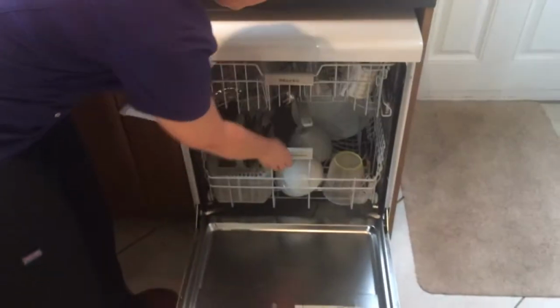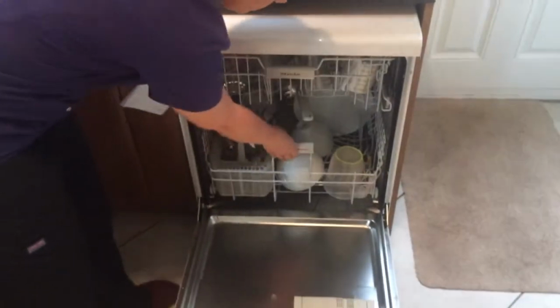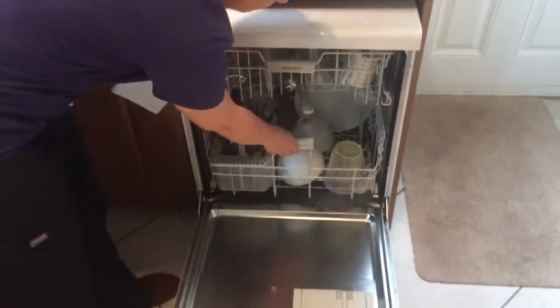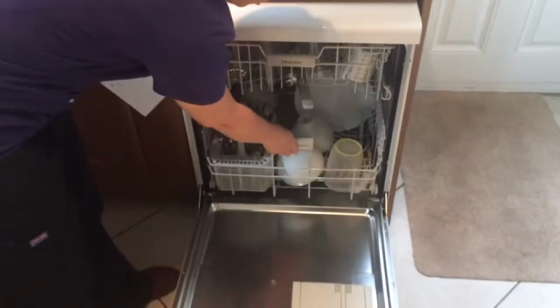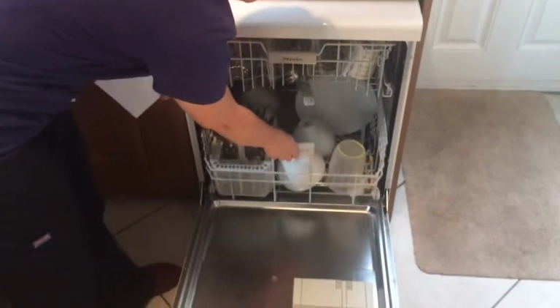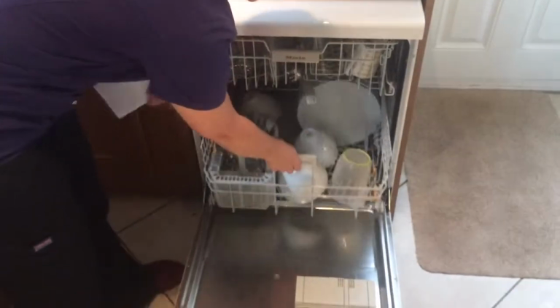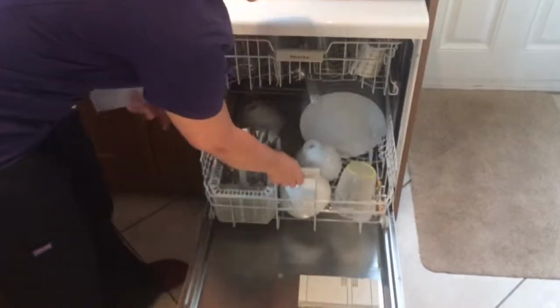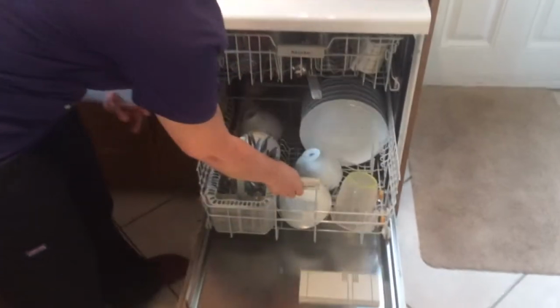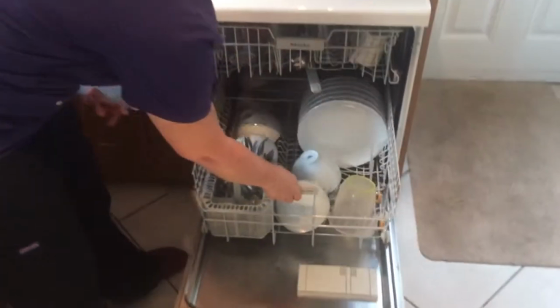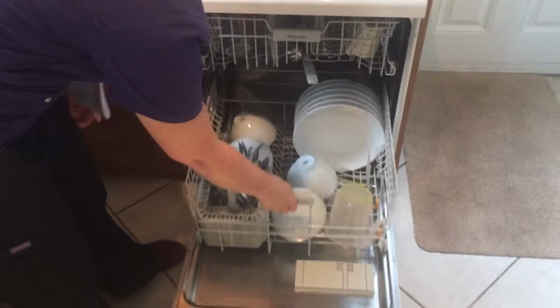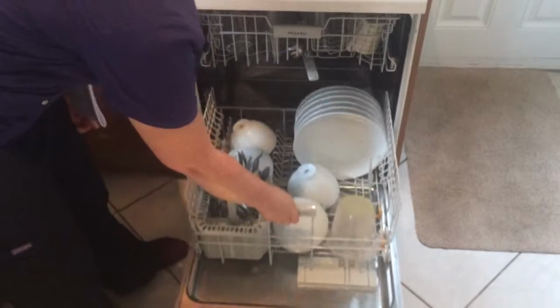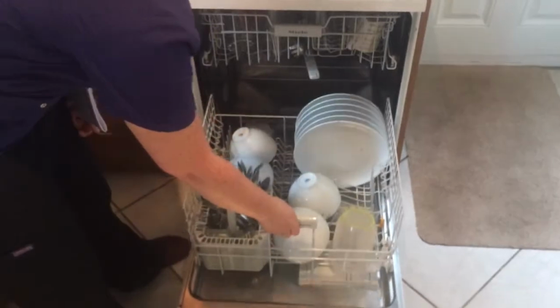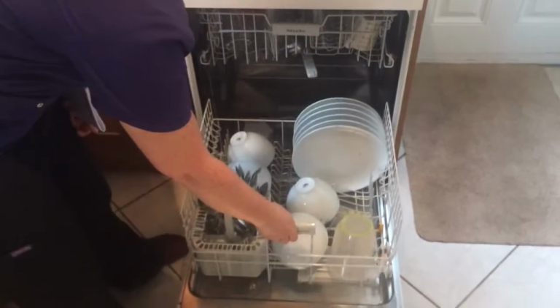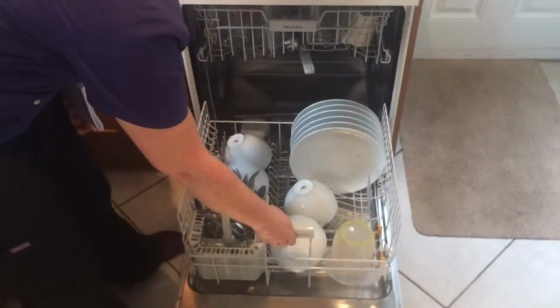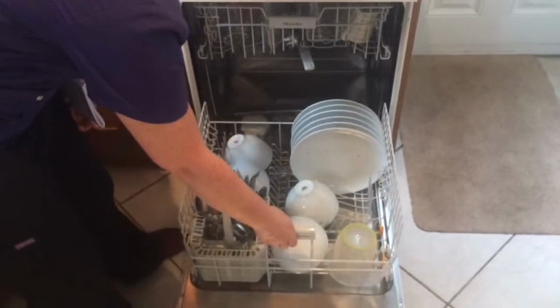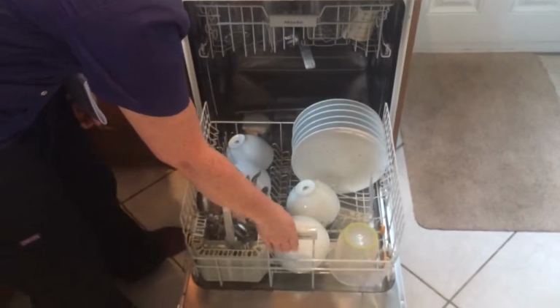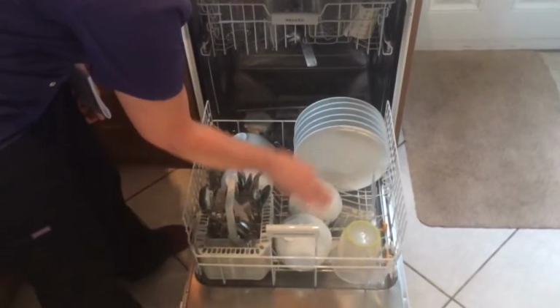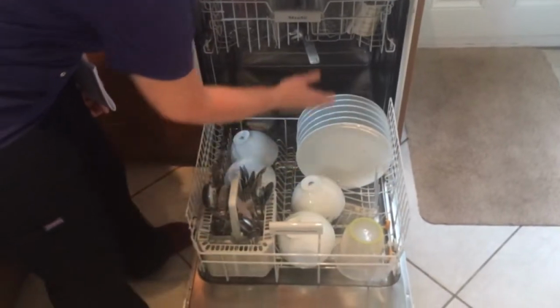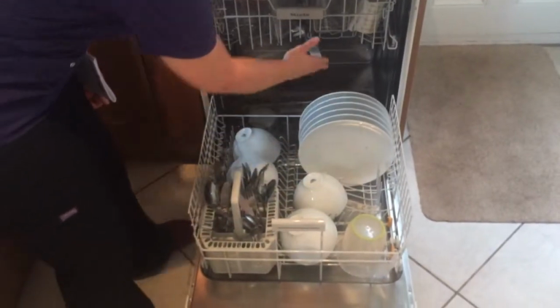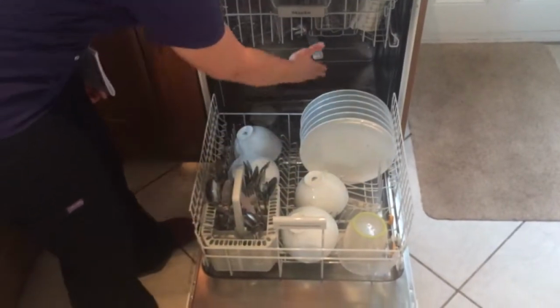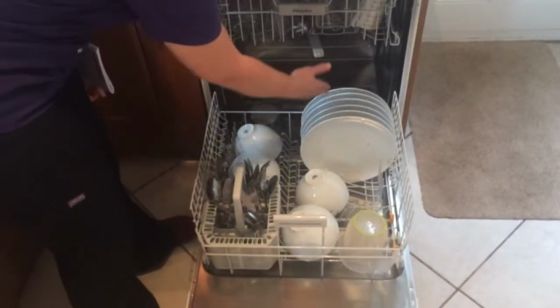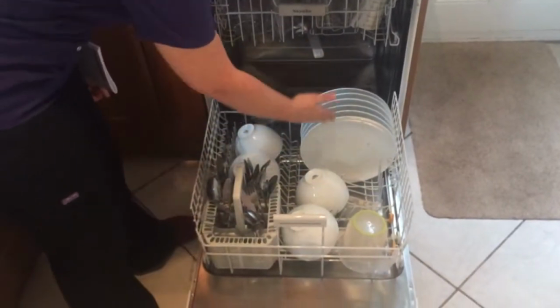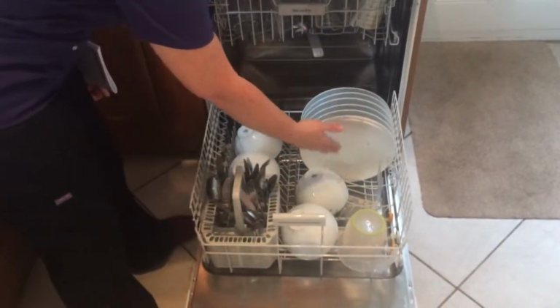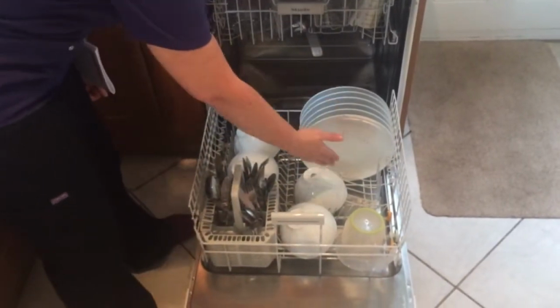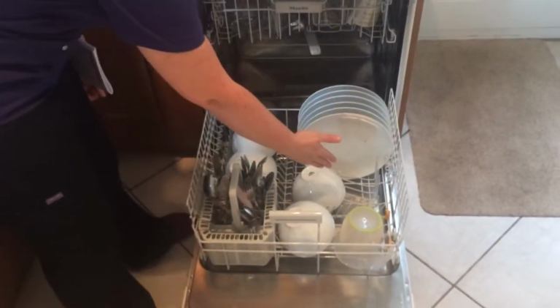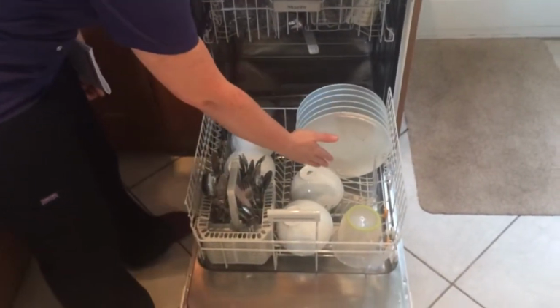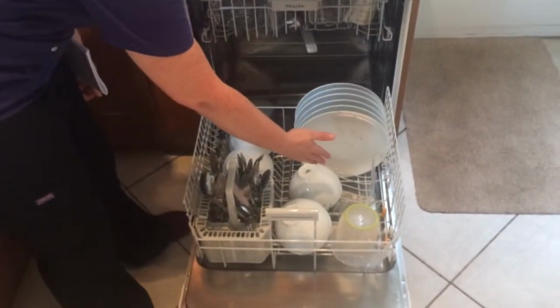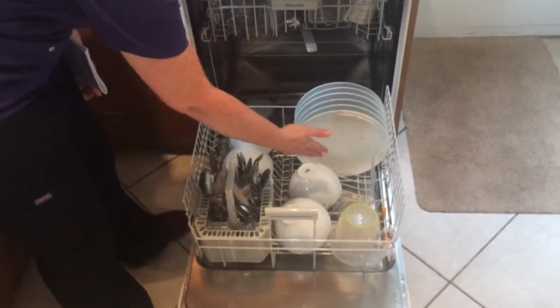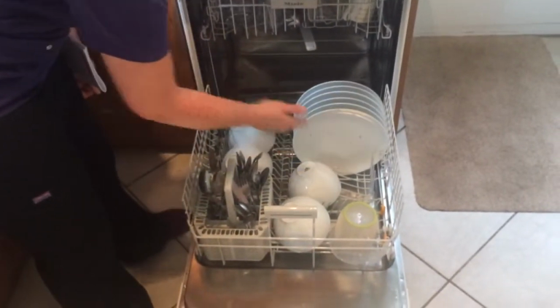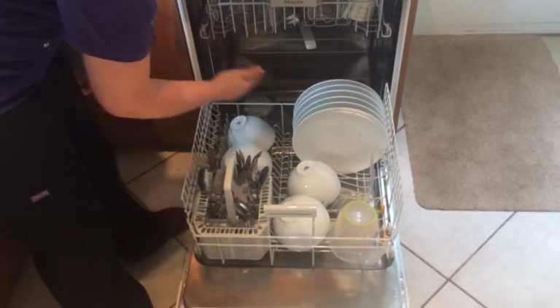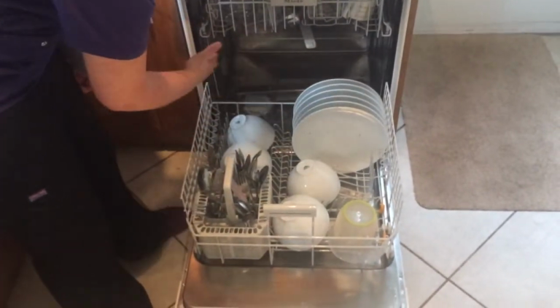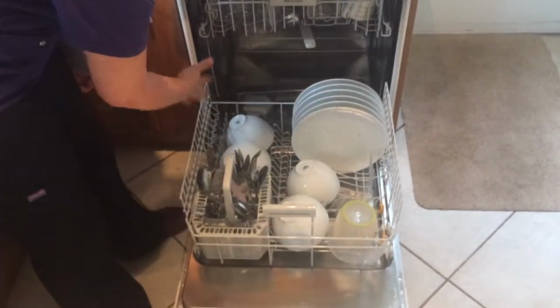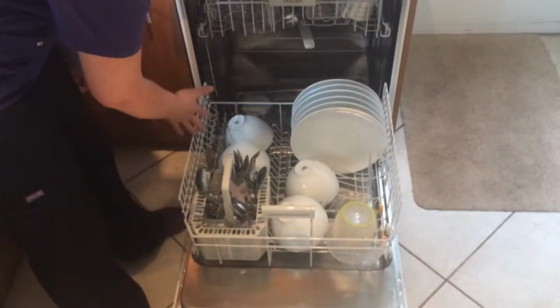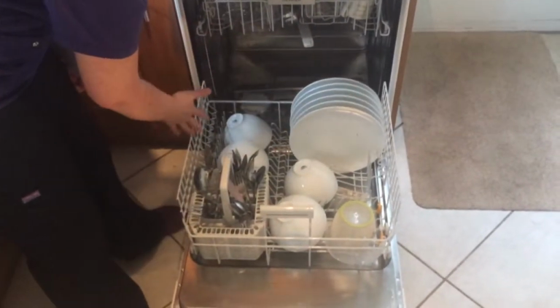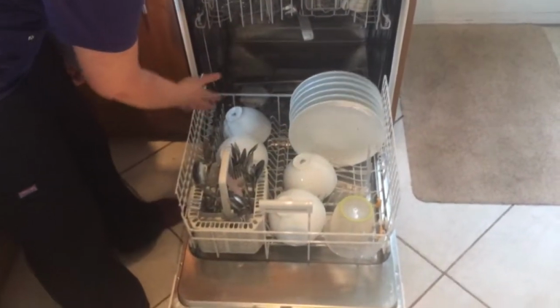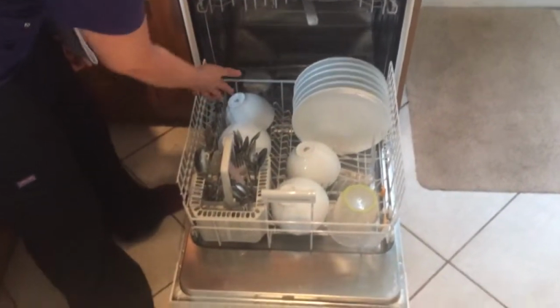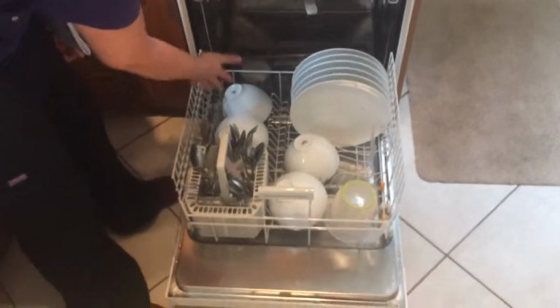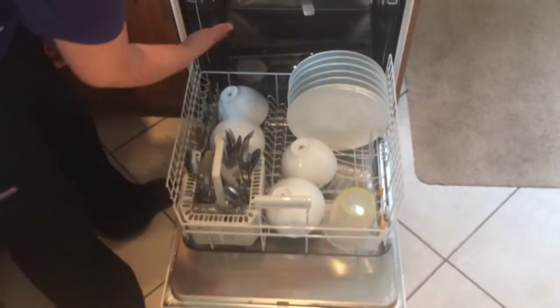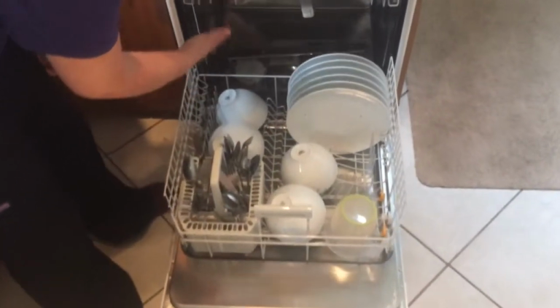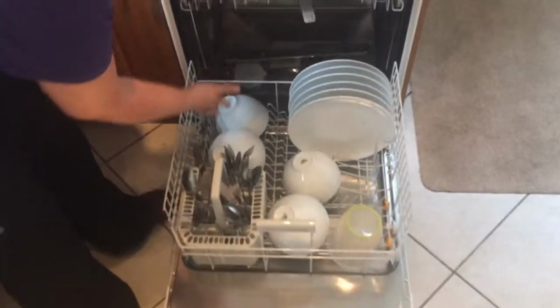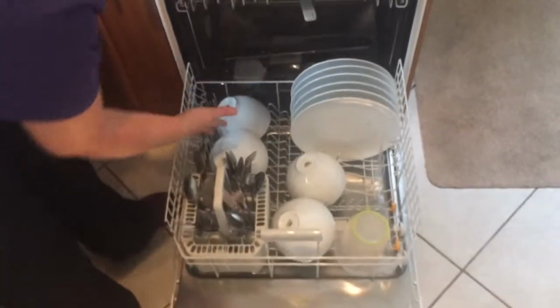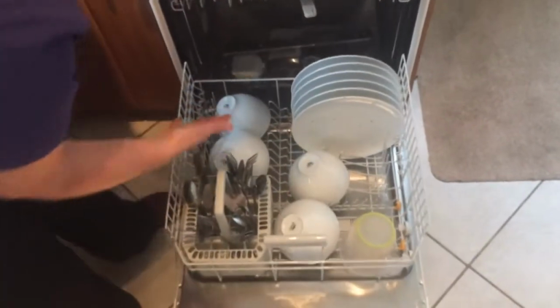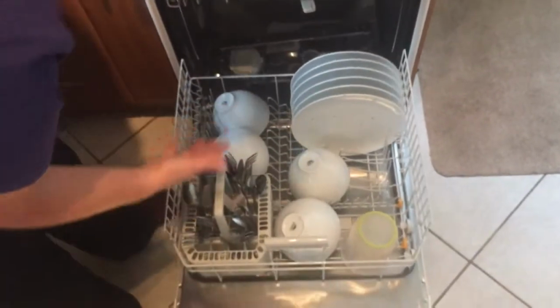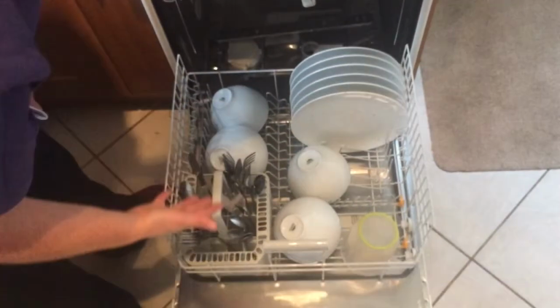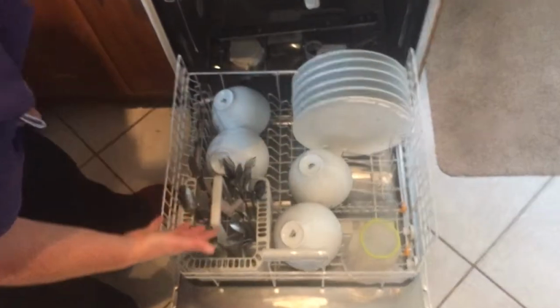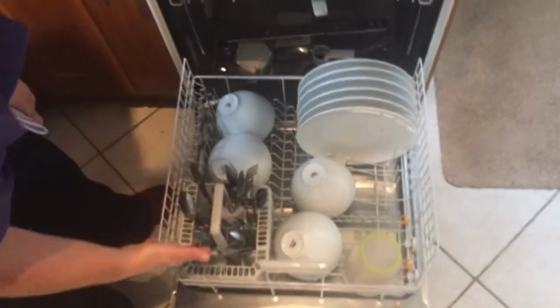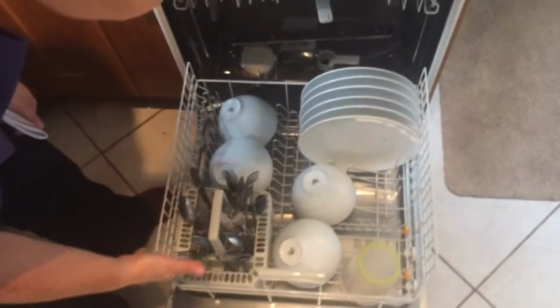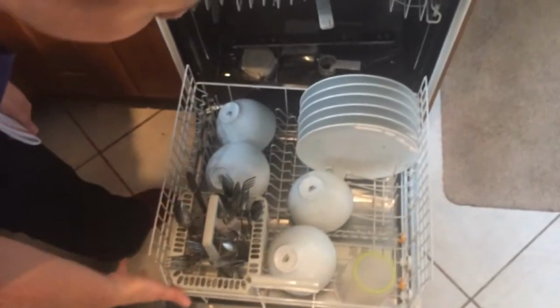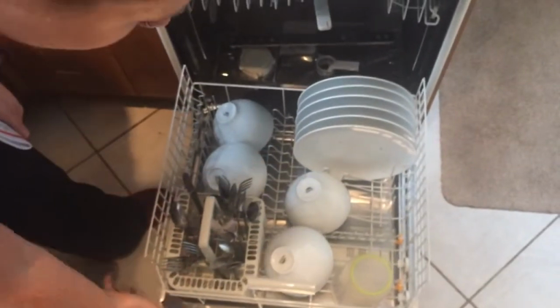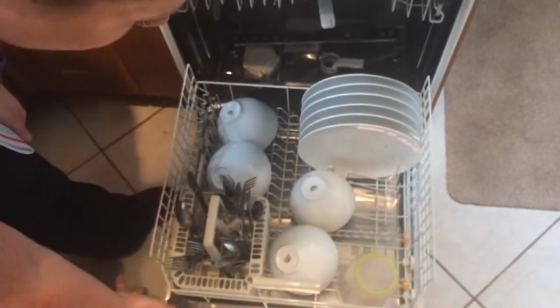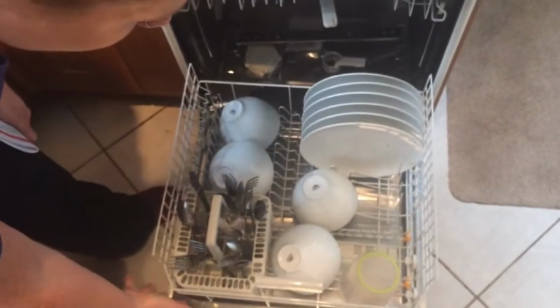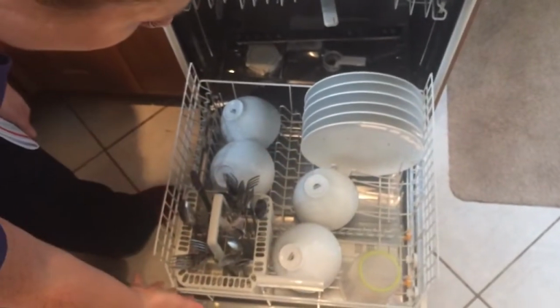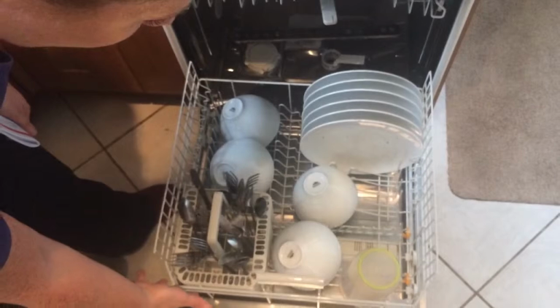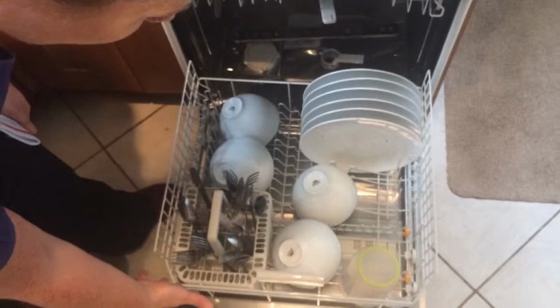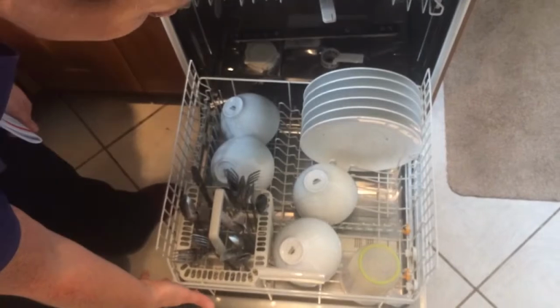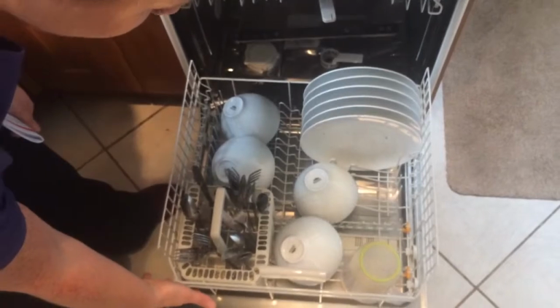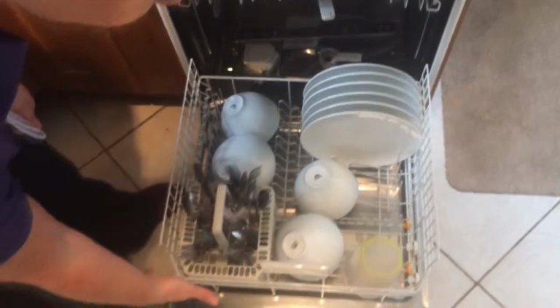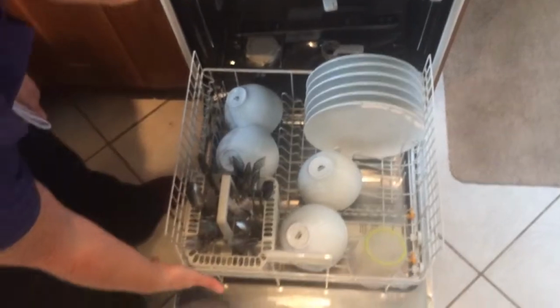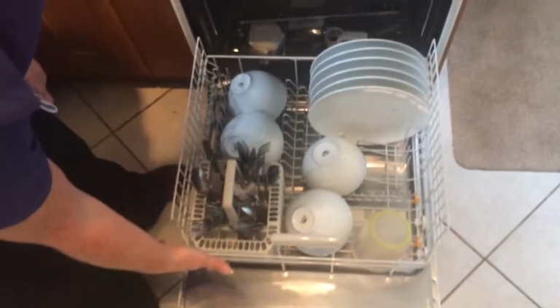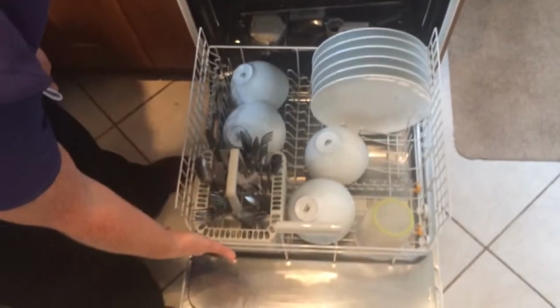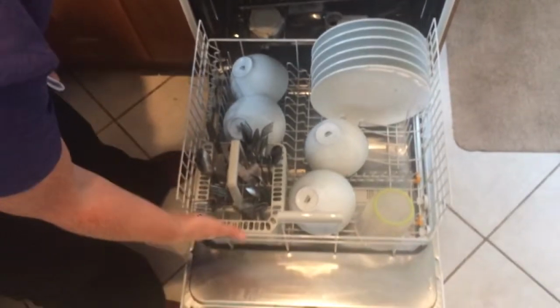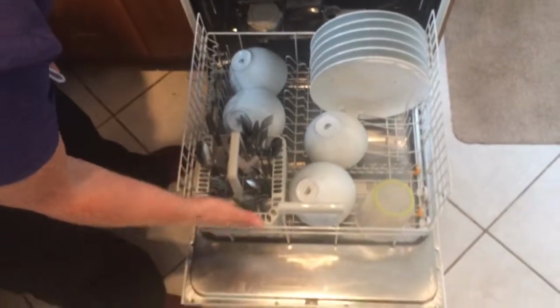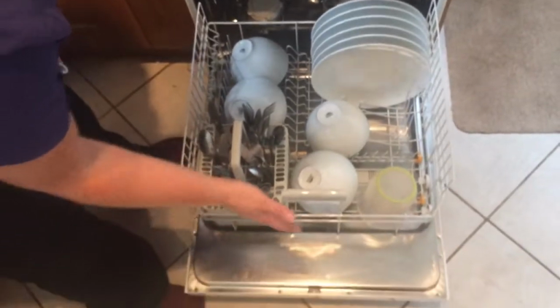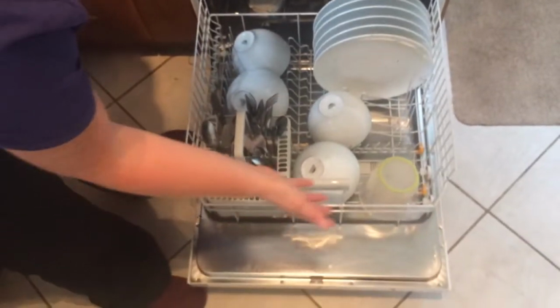Bottom tray, you can fit numerous plates in, small plates, bowls, loads of cutlery.